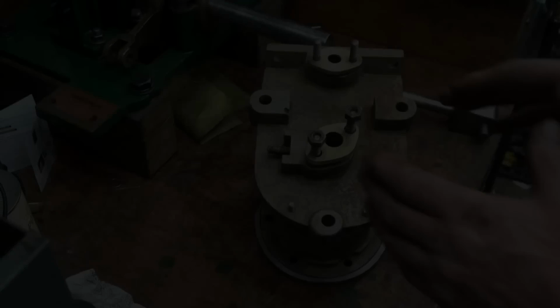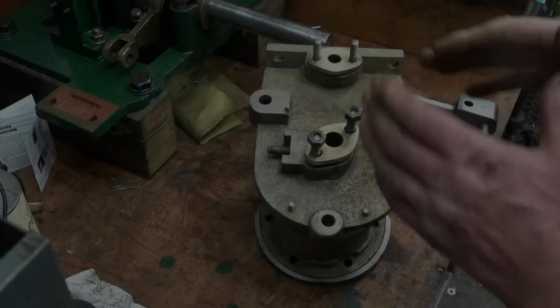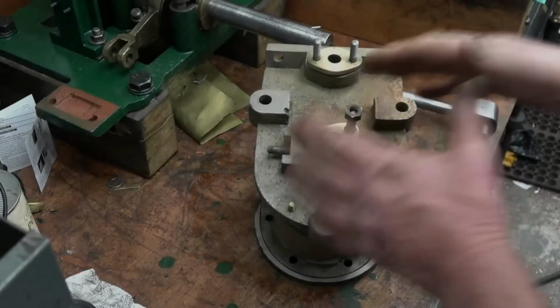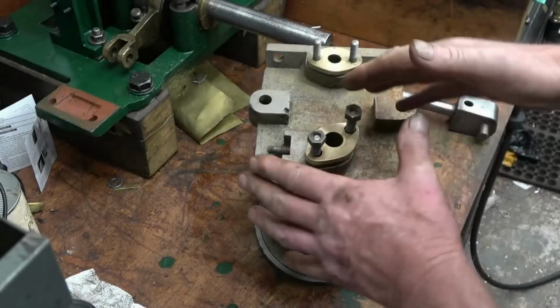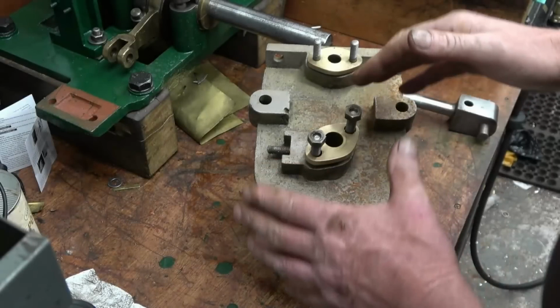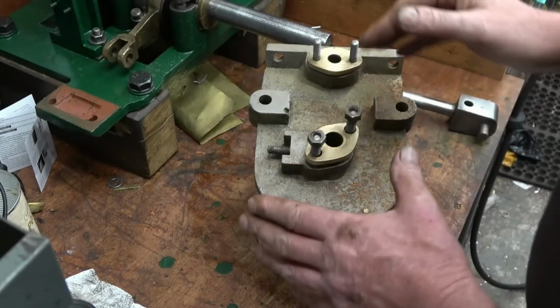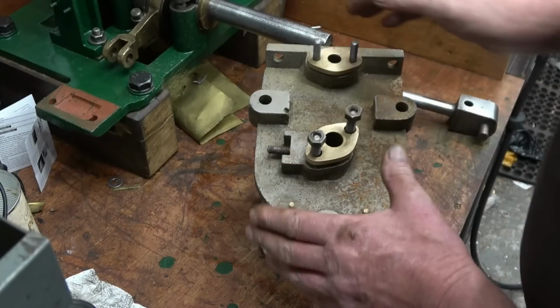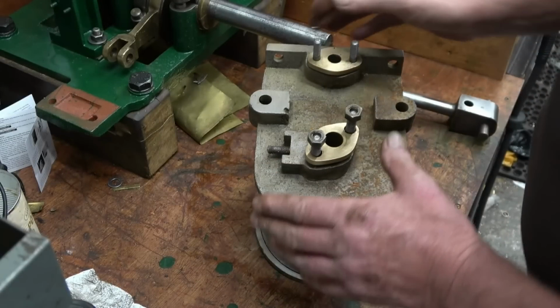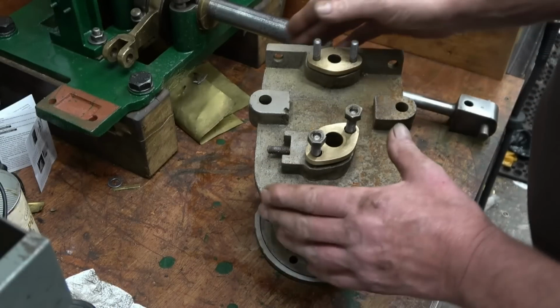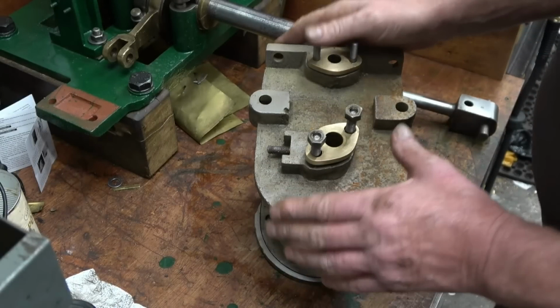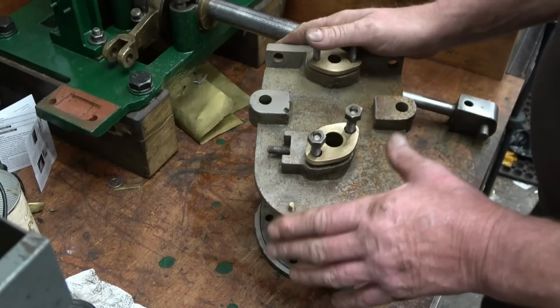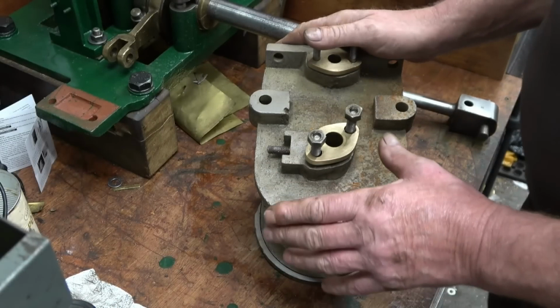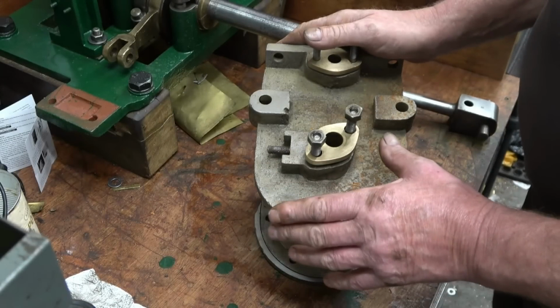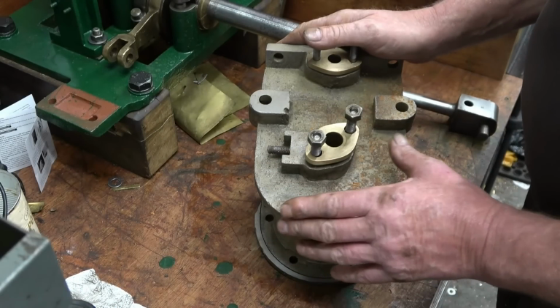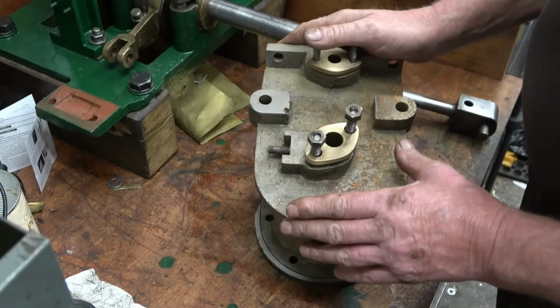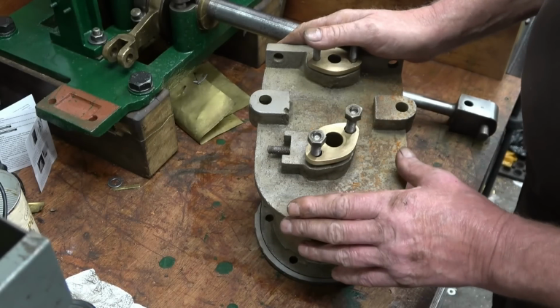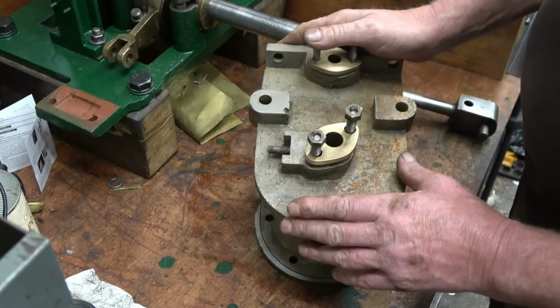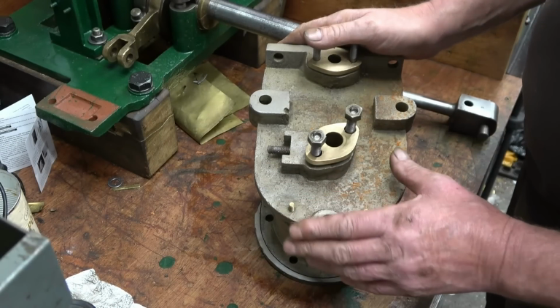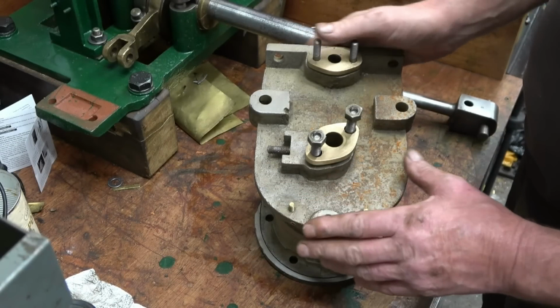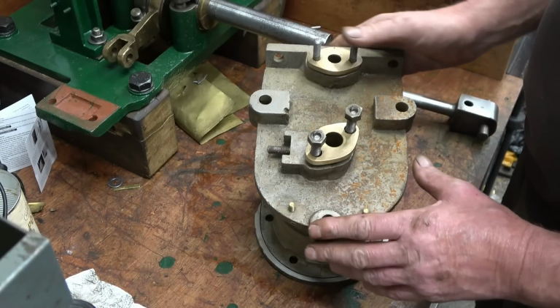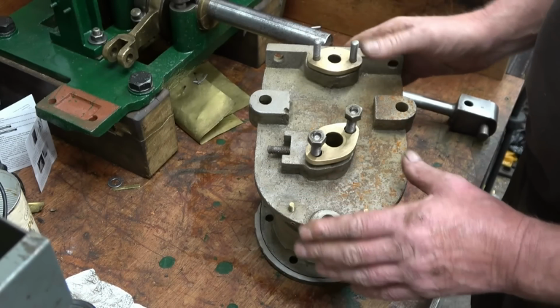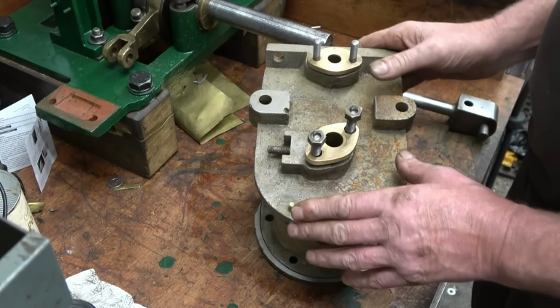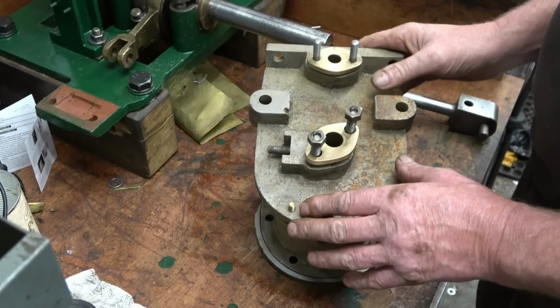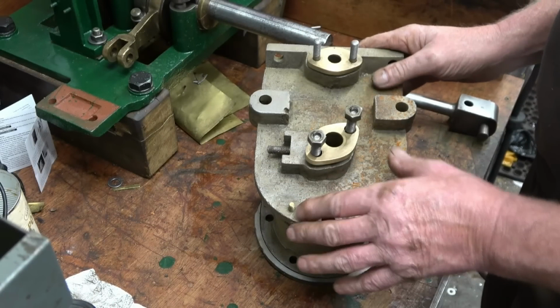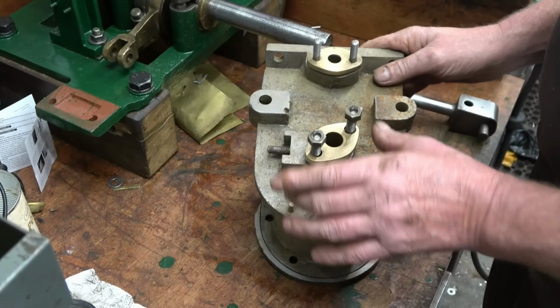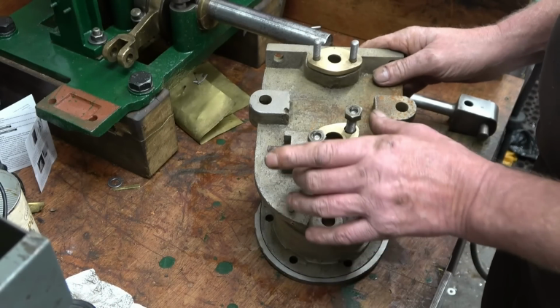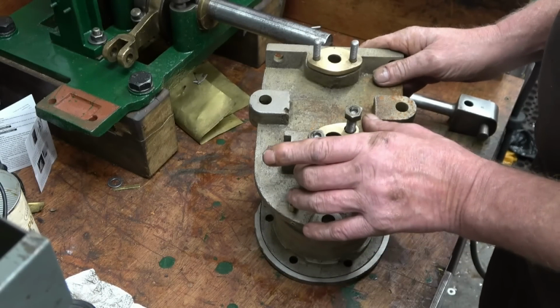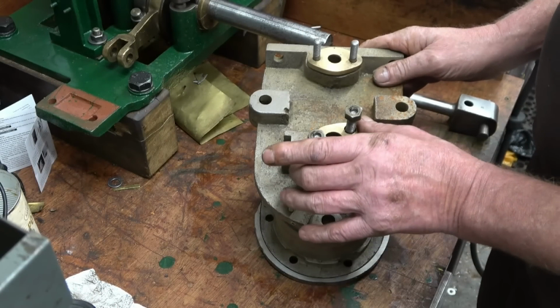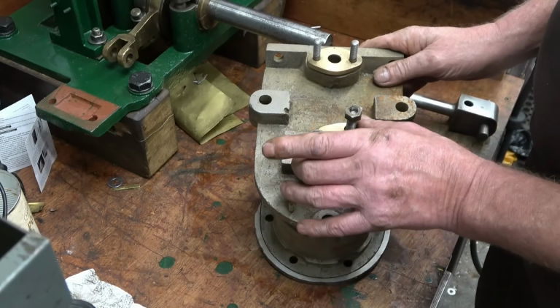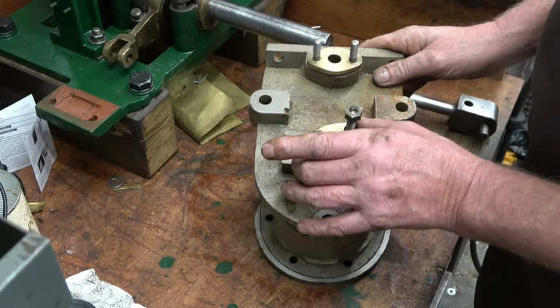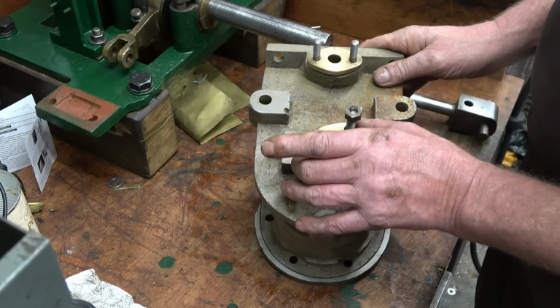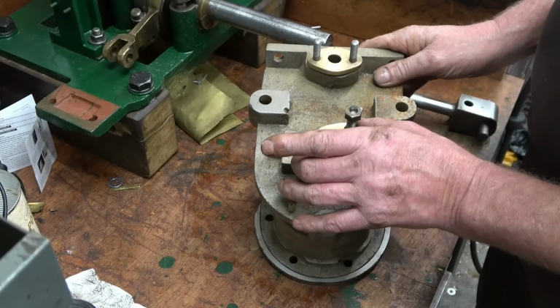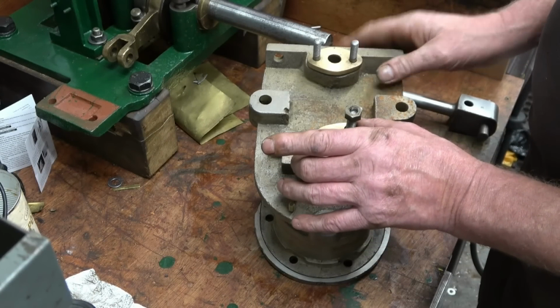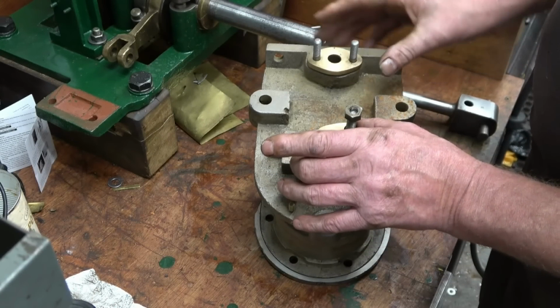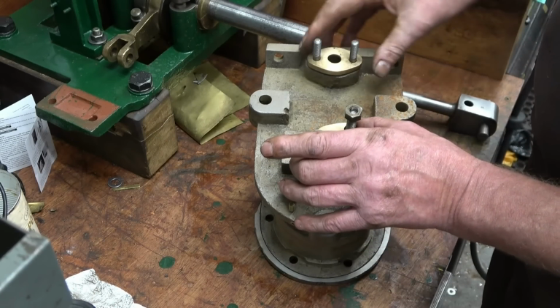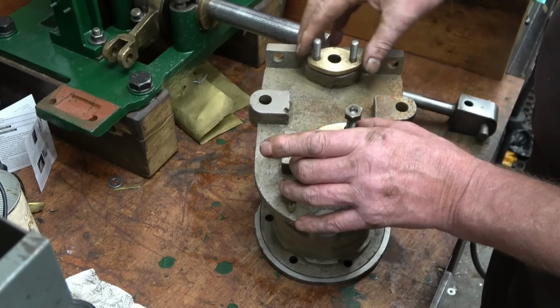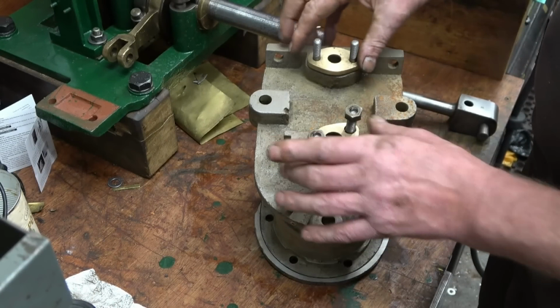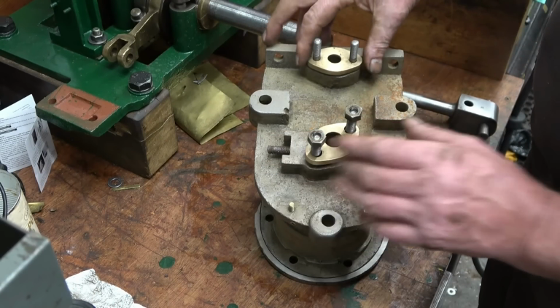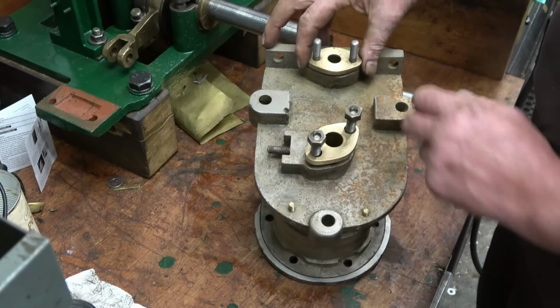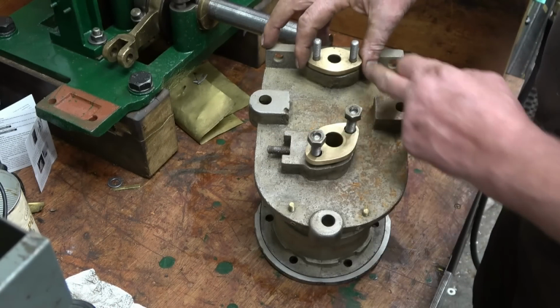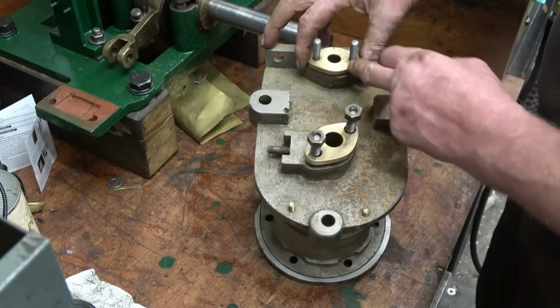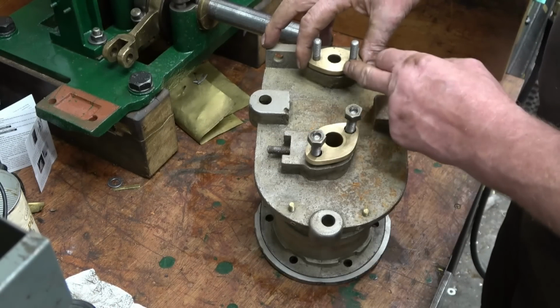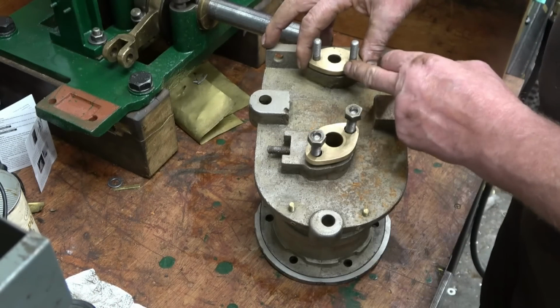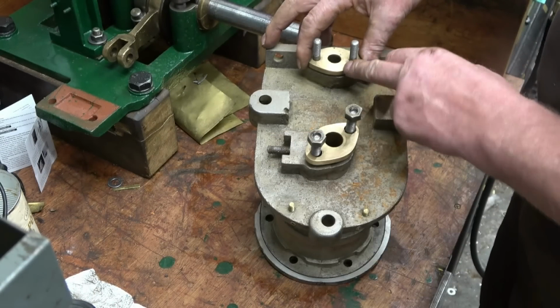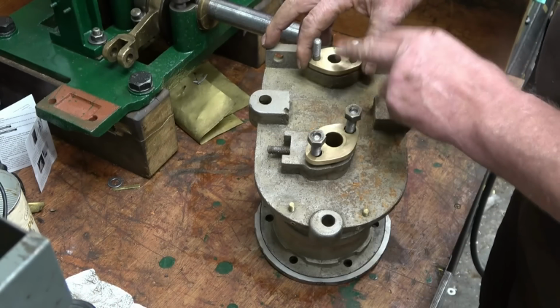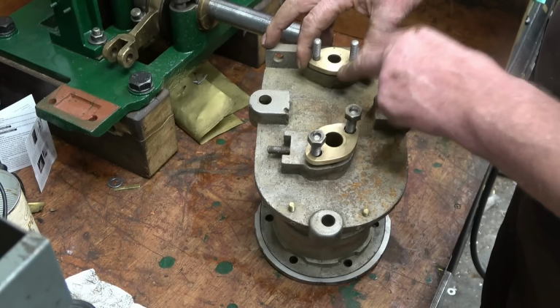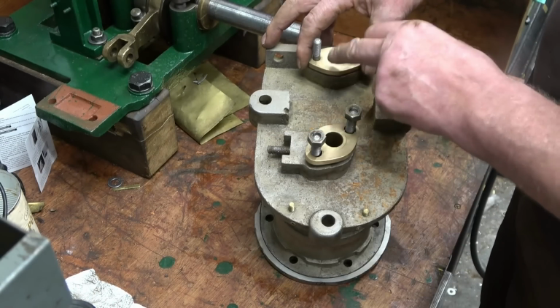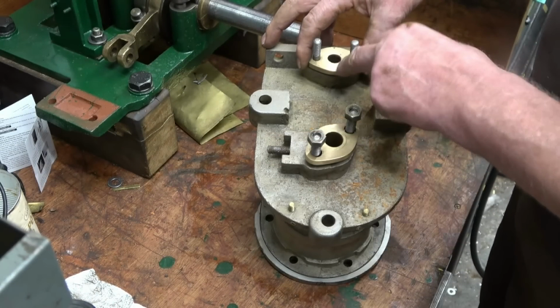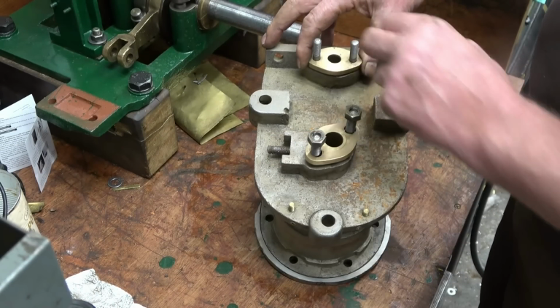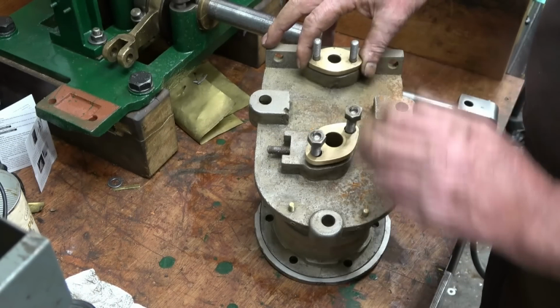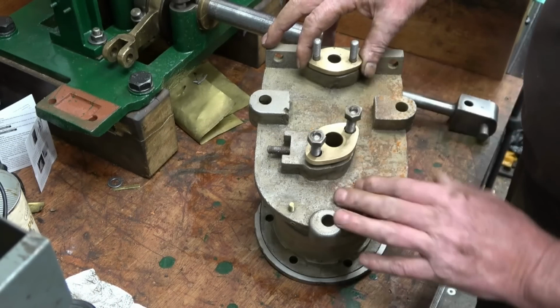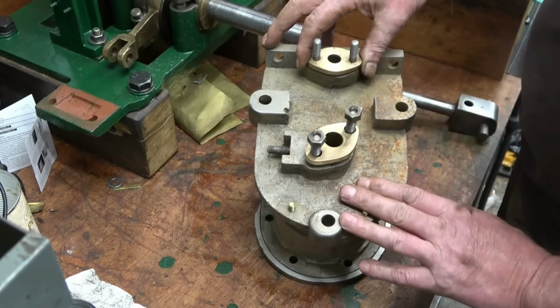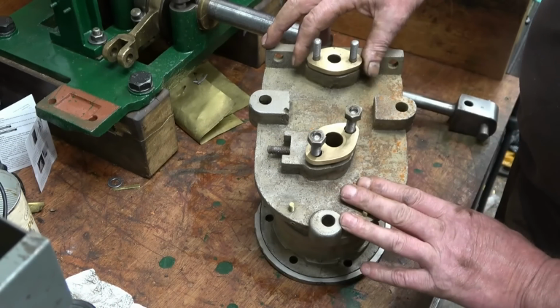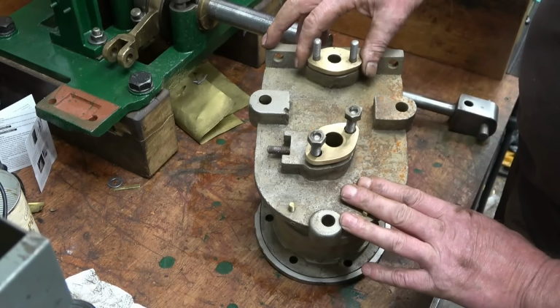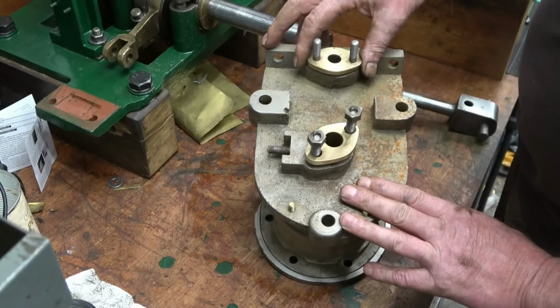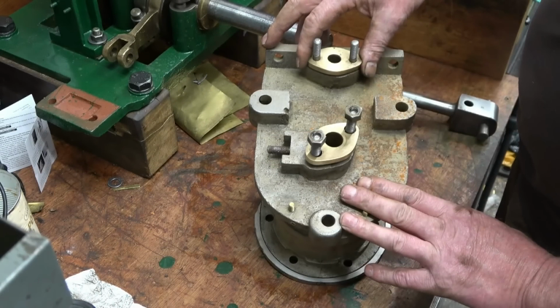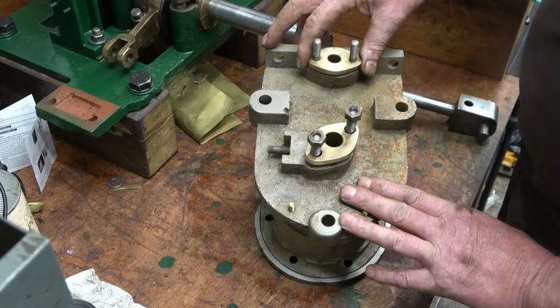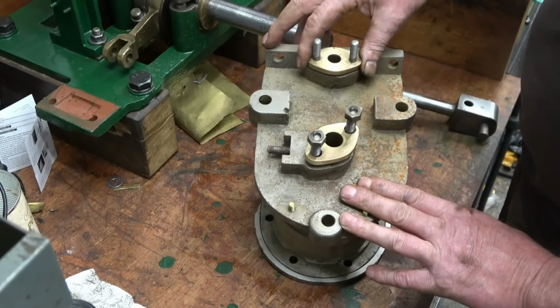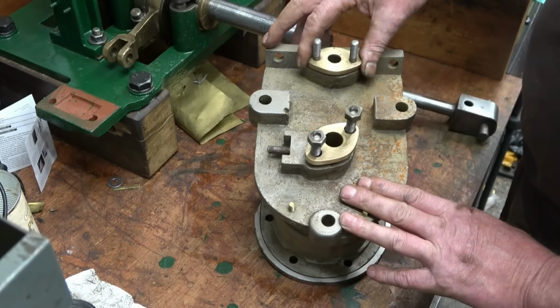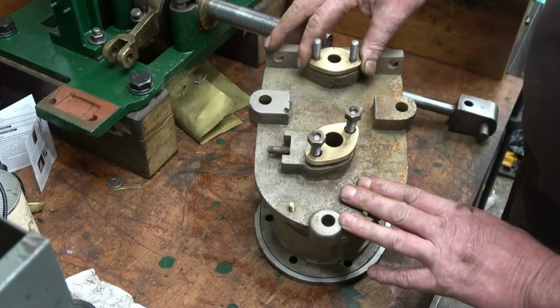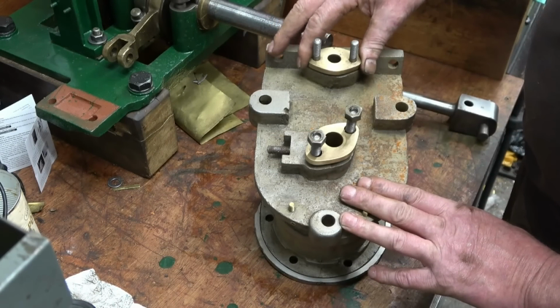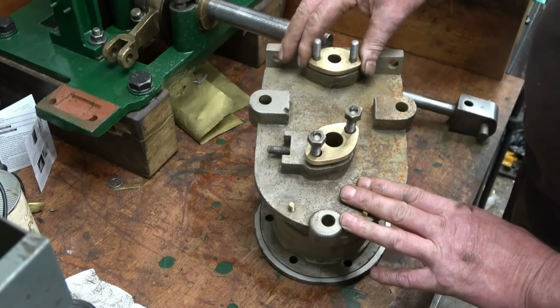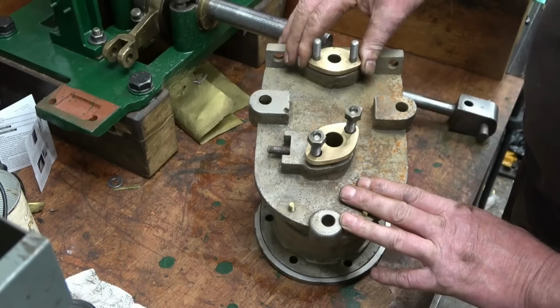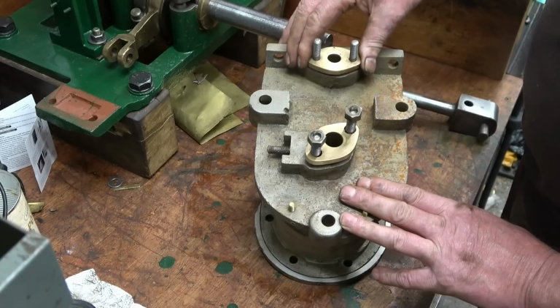Before I paint the cylinder, I'm going to put the piston rod in so I can sort this gland out, and there's also that gland there for the slide rod valve.